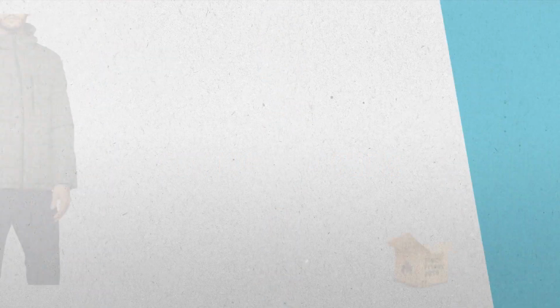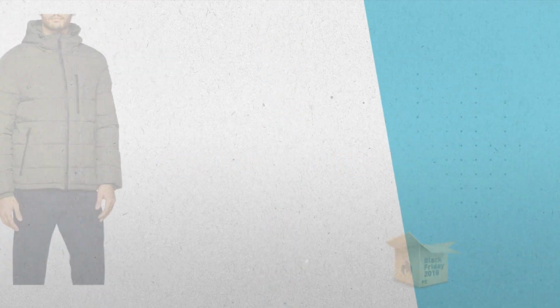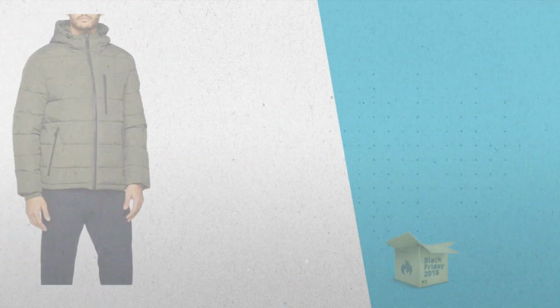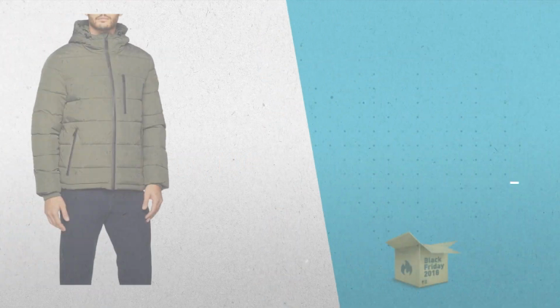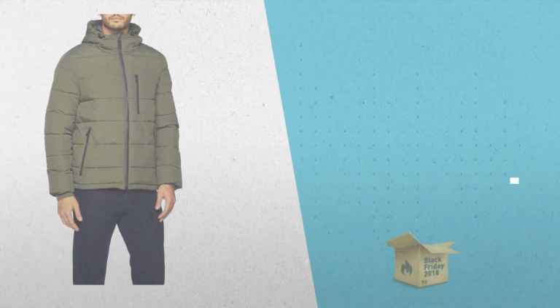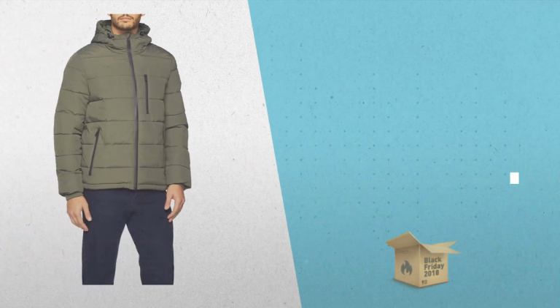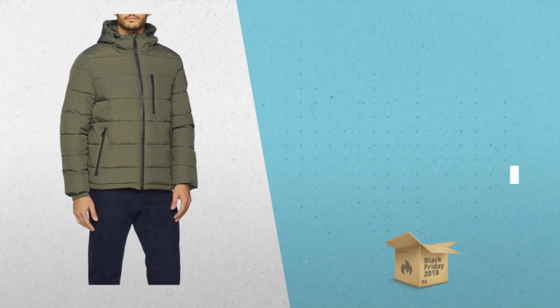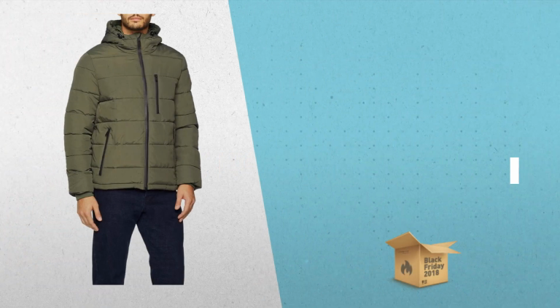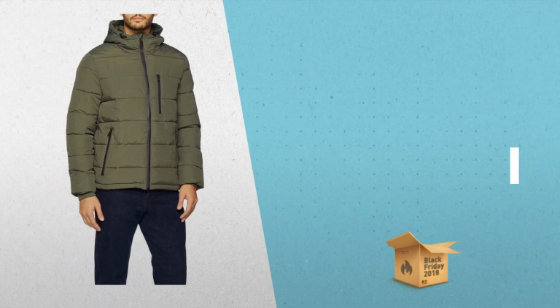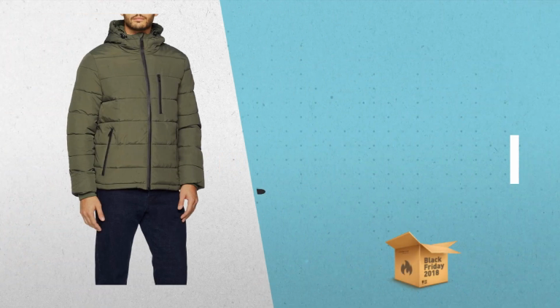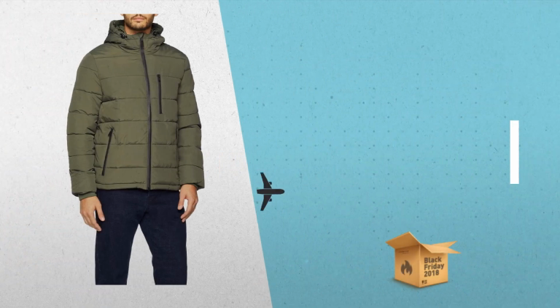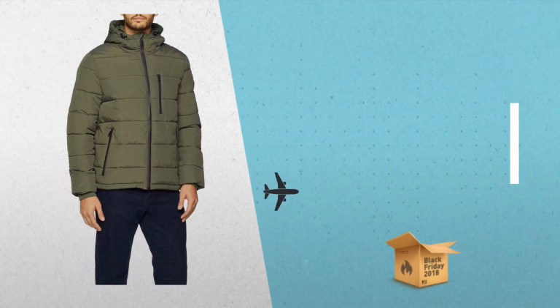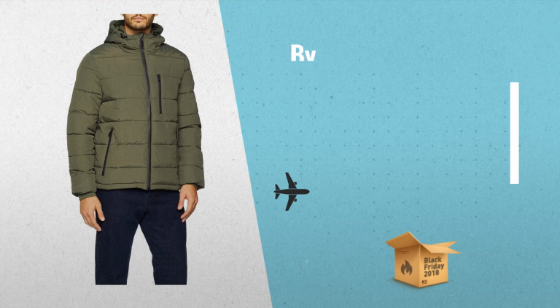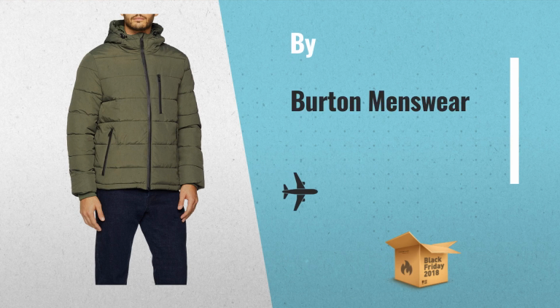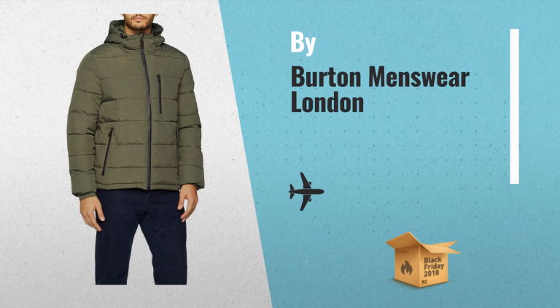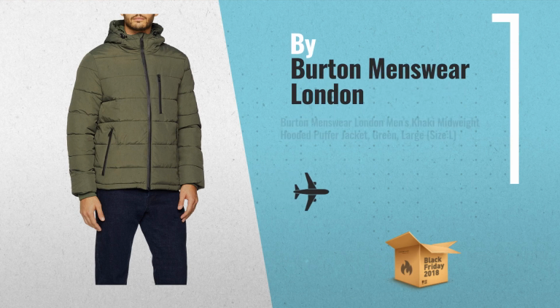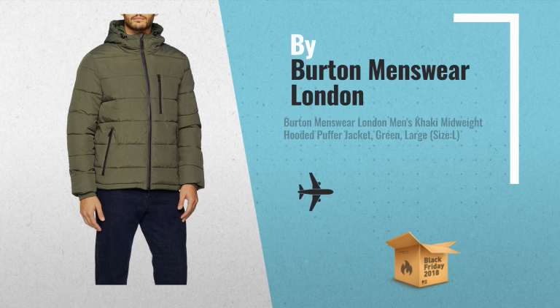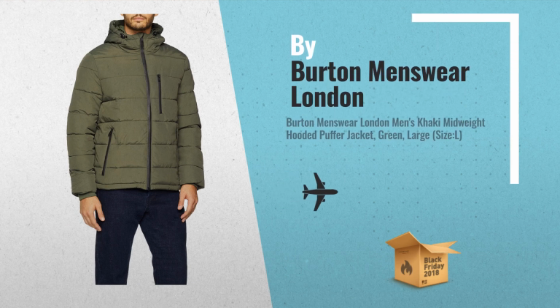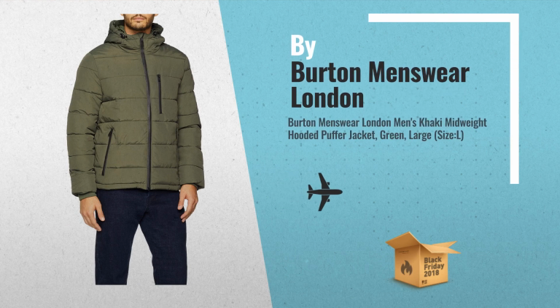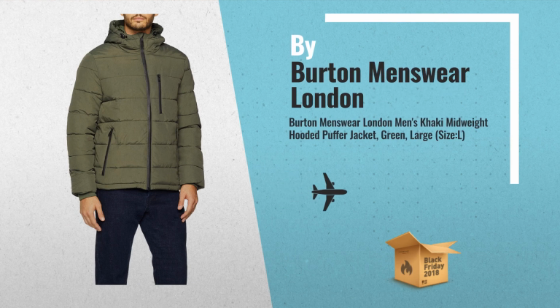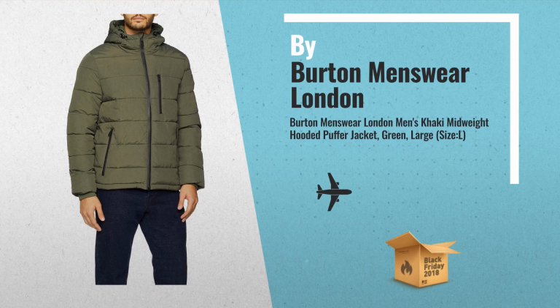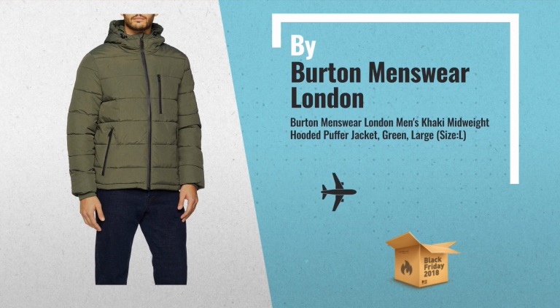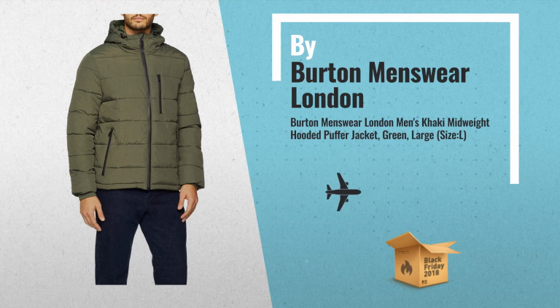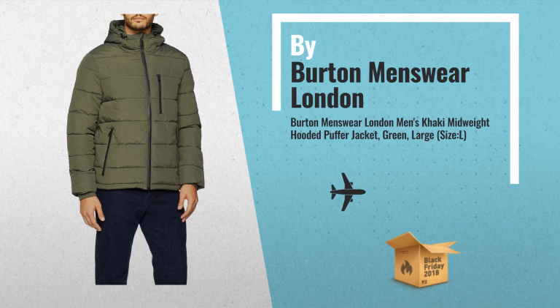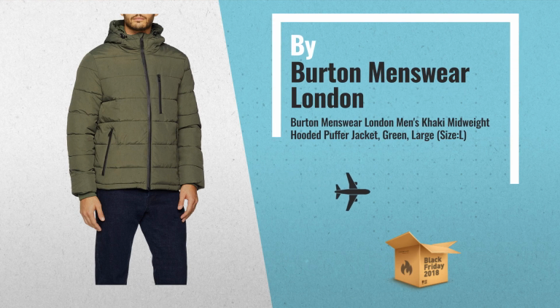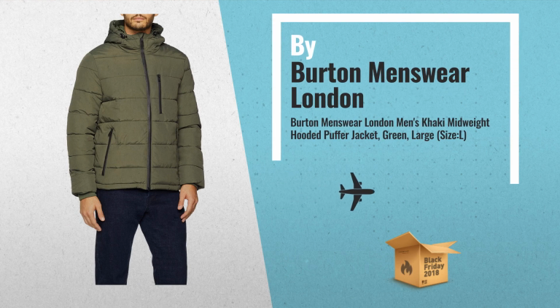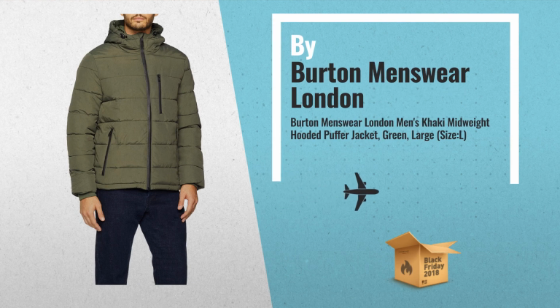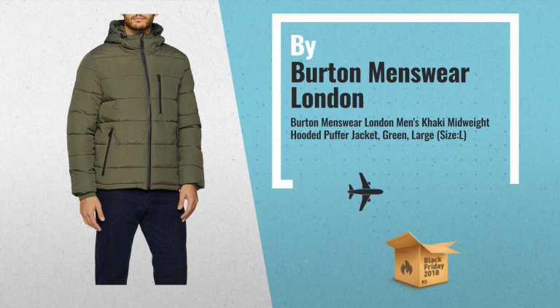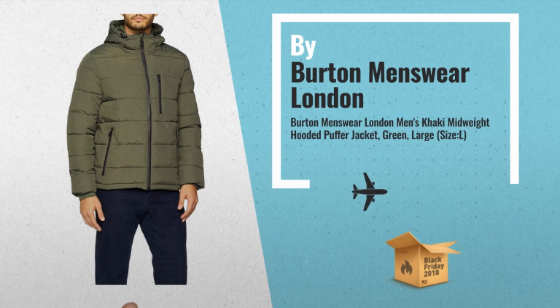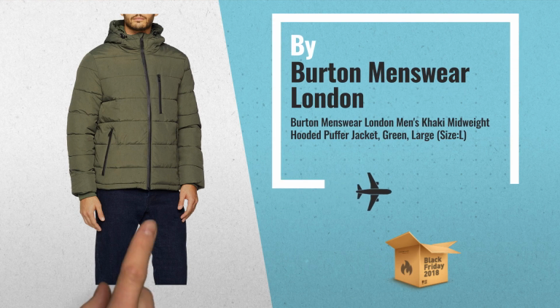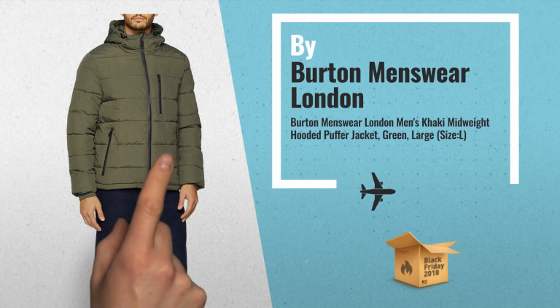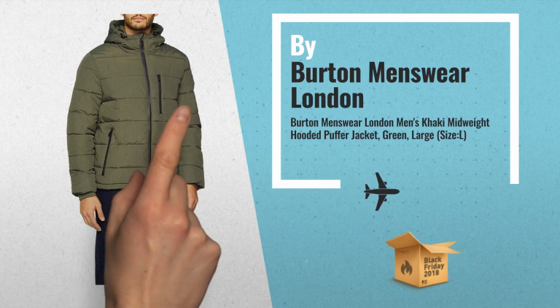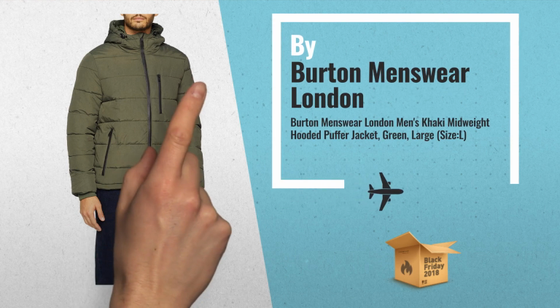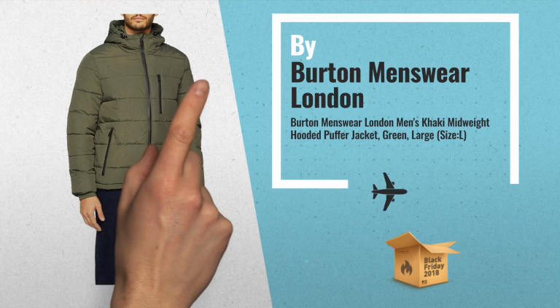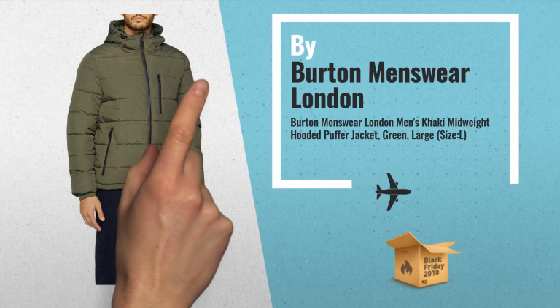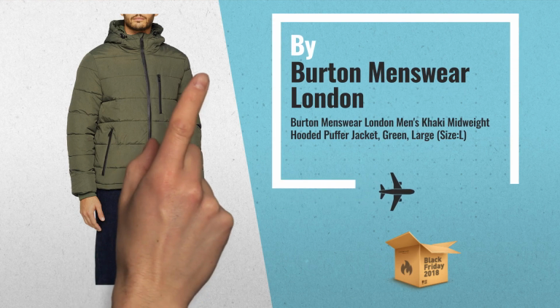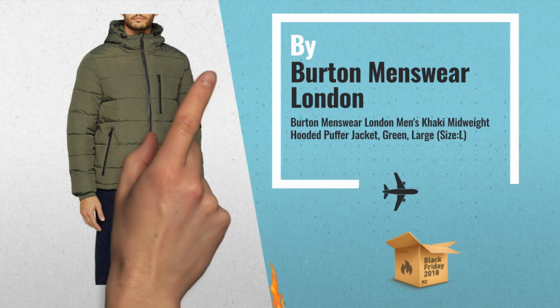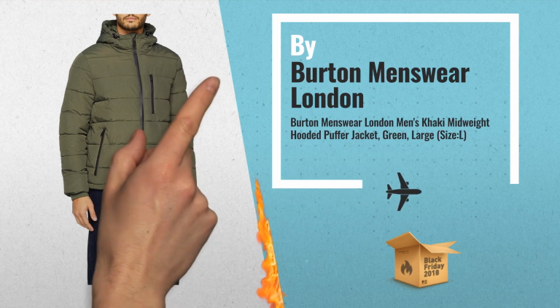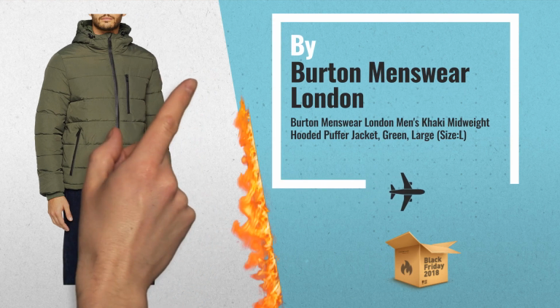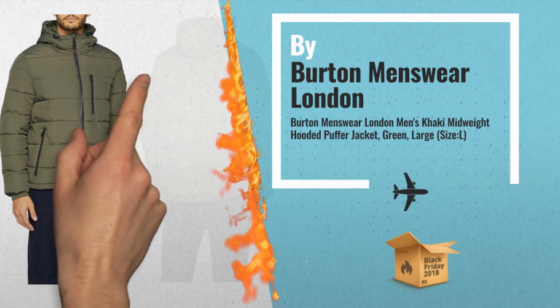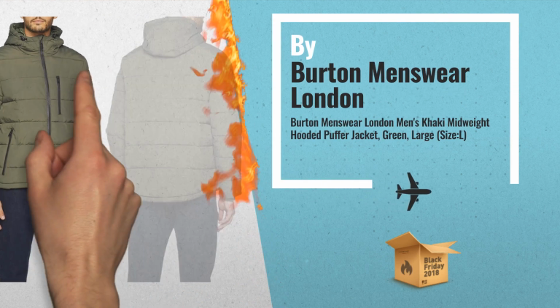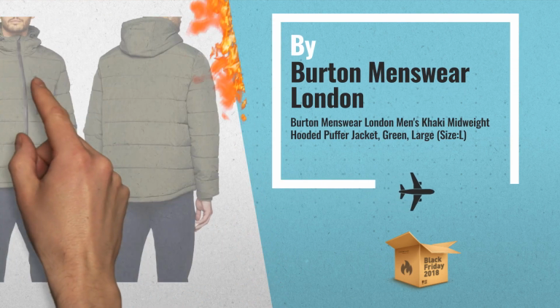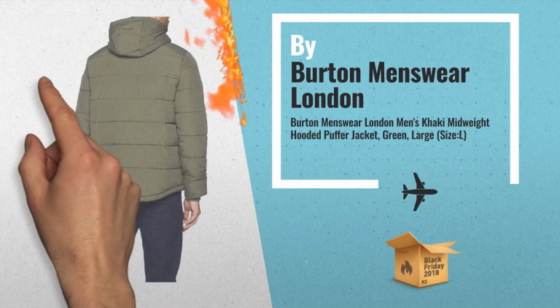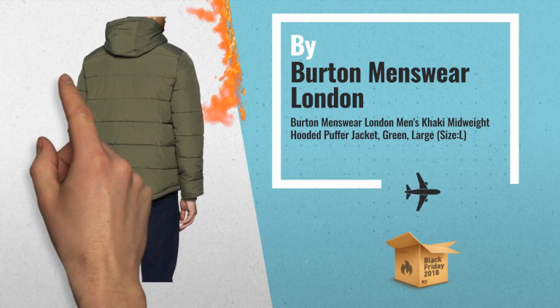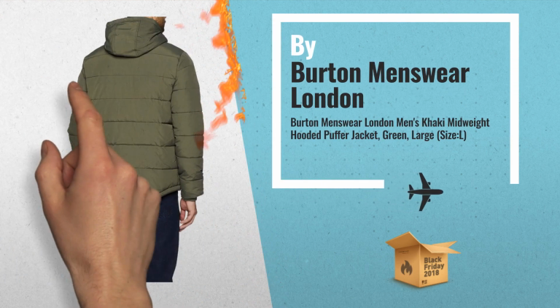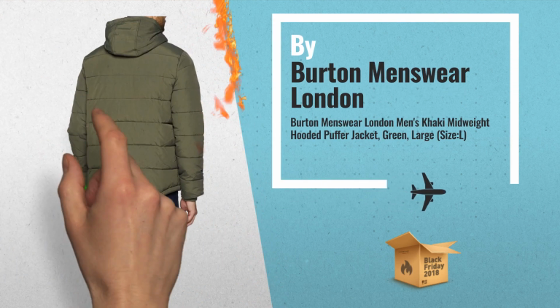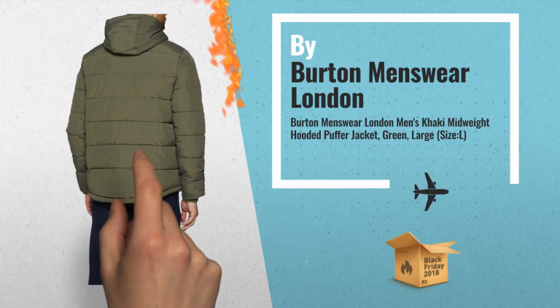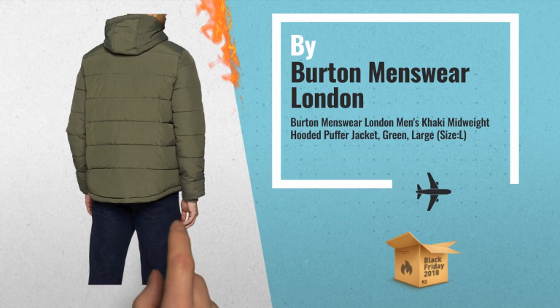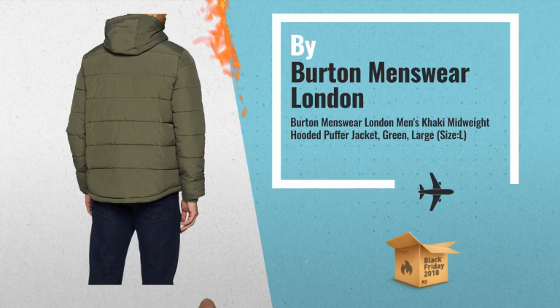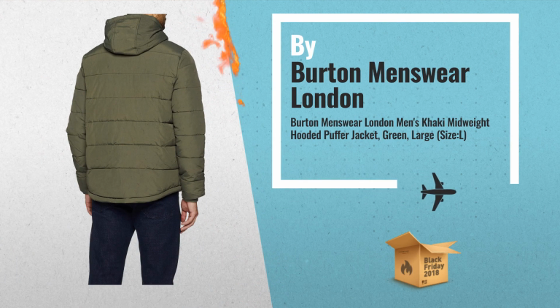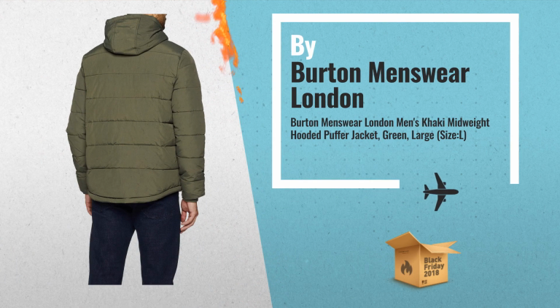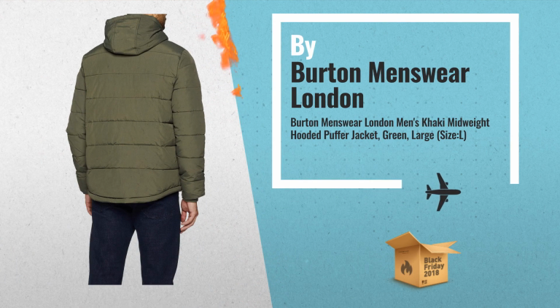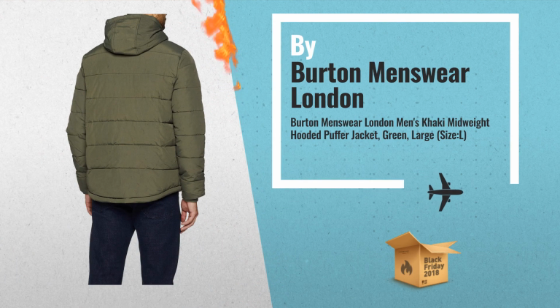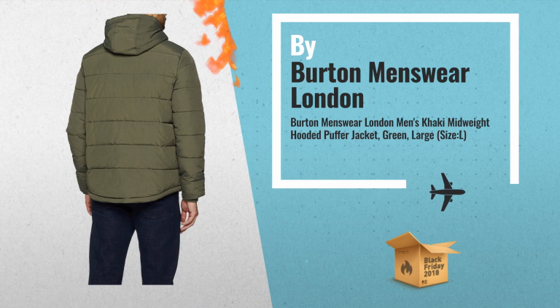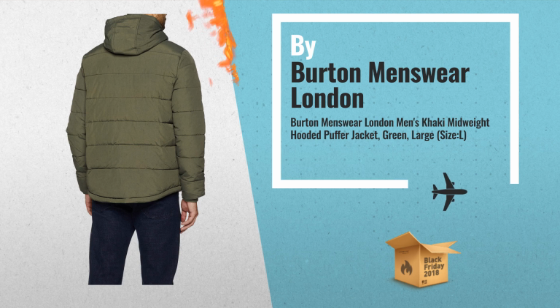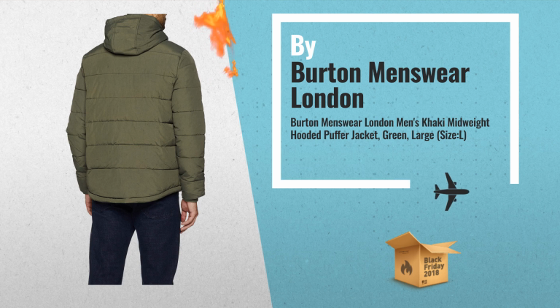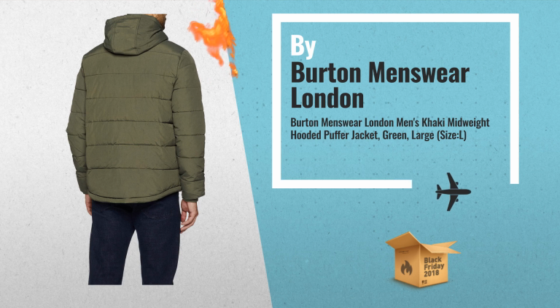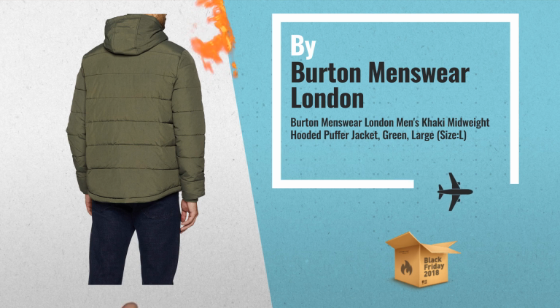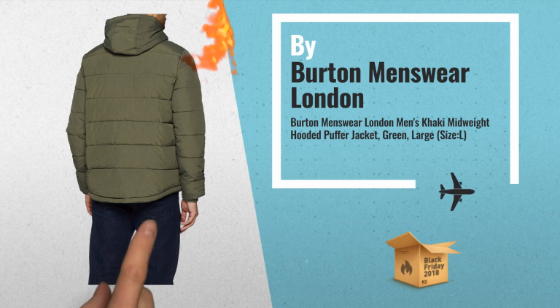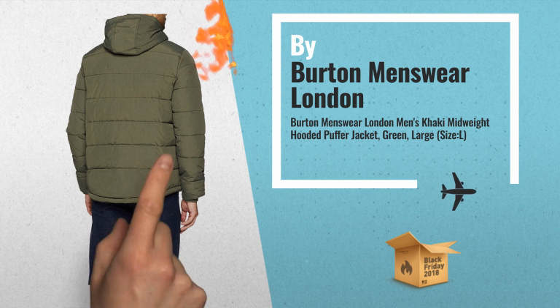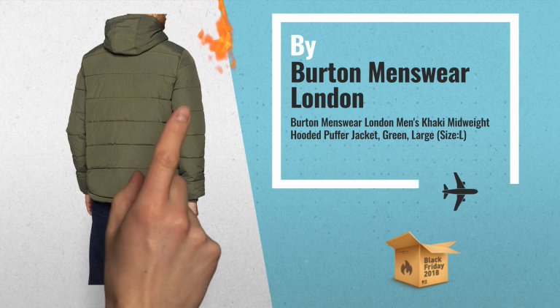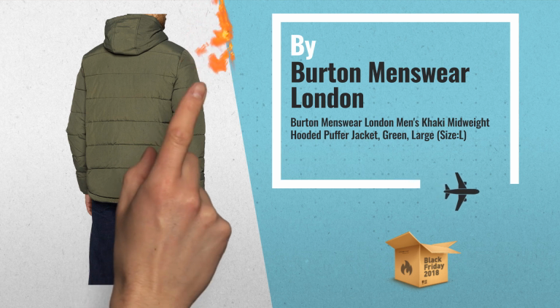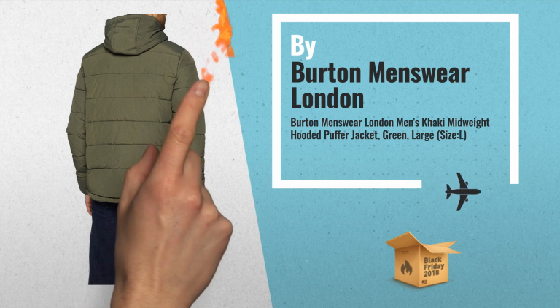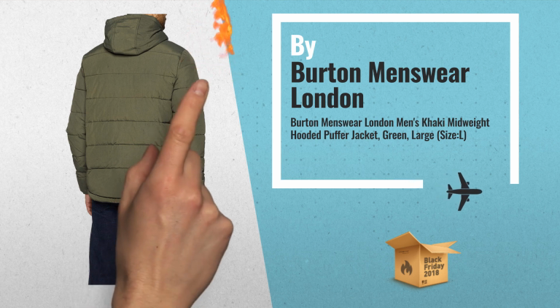Number 1: Men's Khaki, Midweight, Hooded Puffer Jacket, Green, Large, by Burton Menswear London.